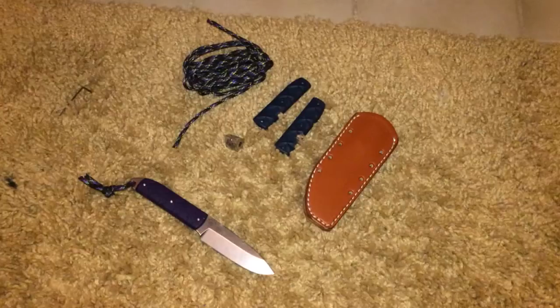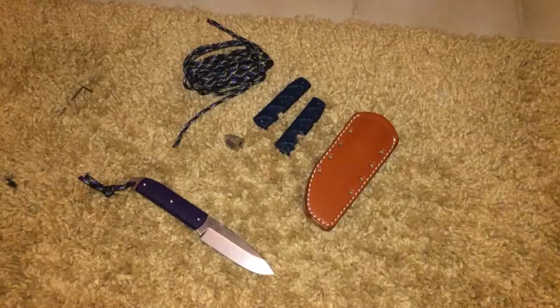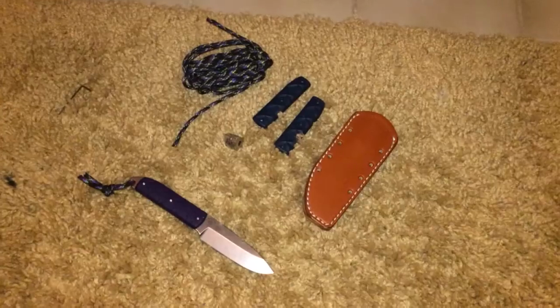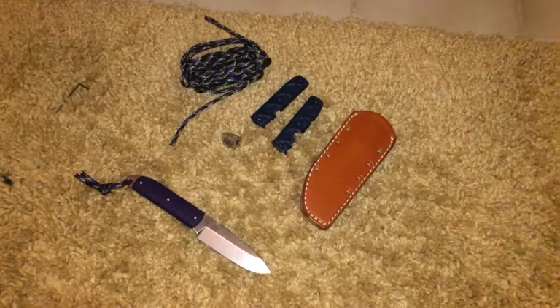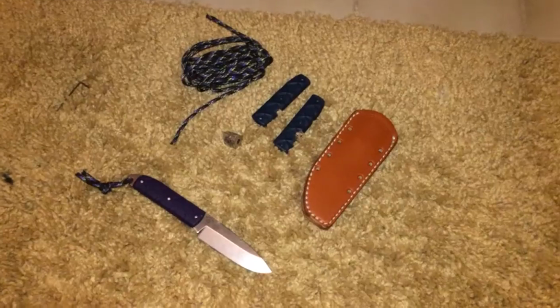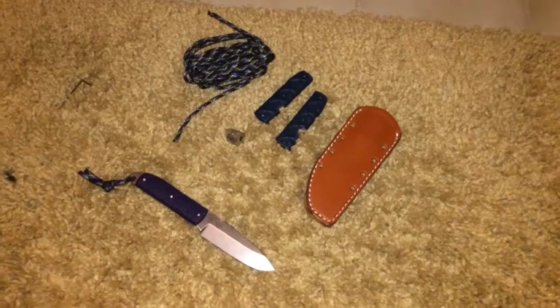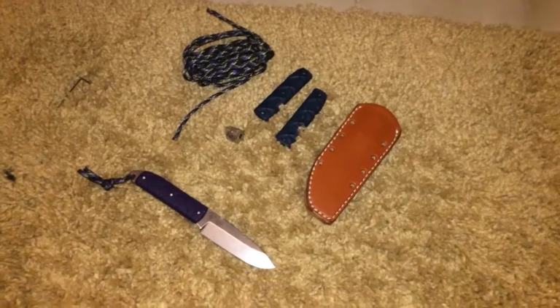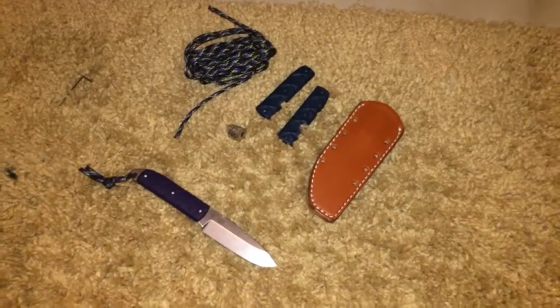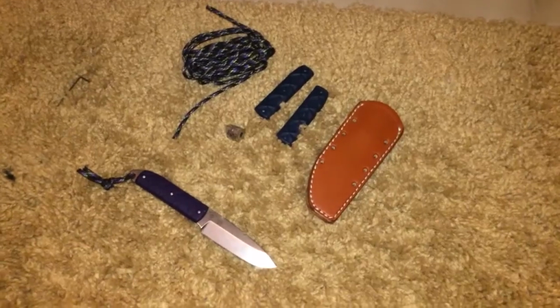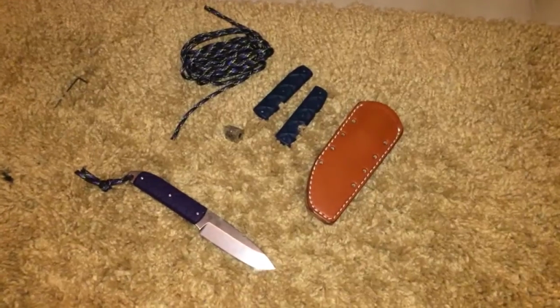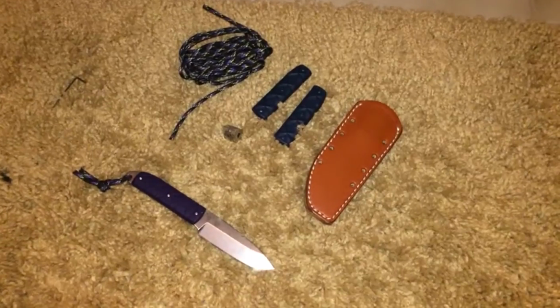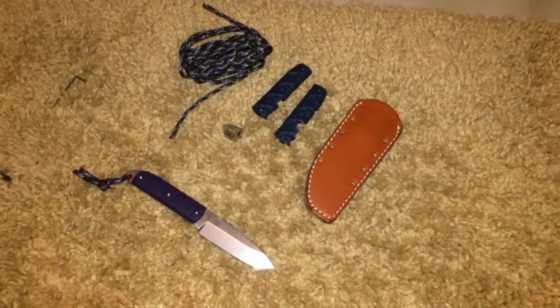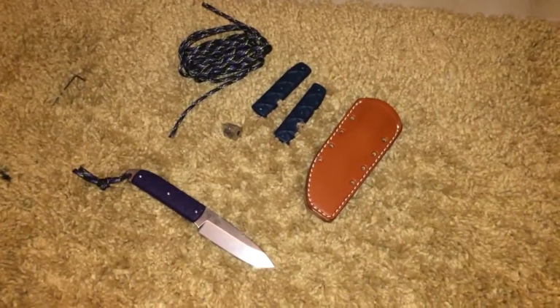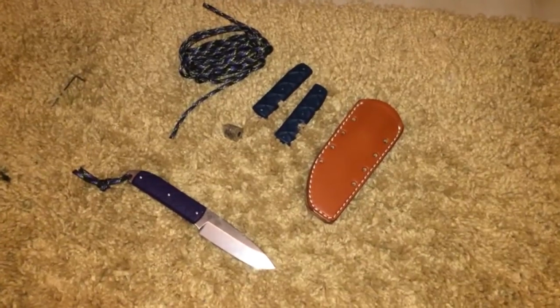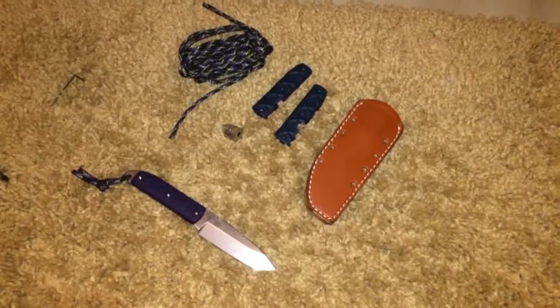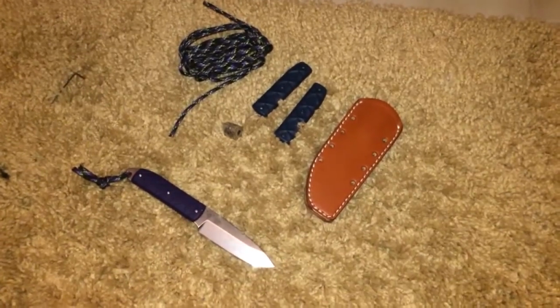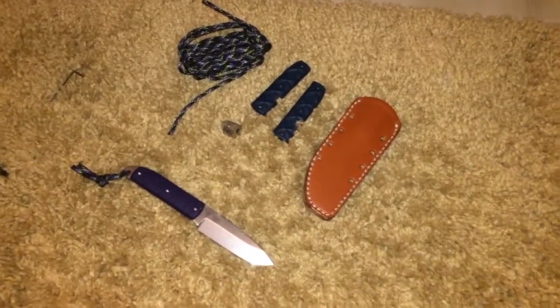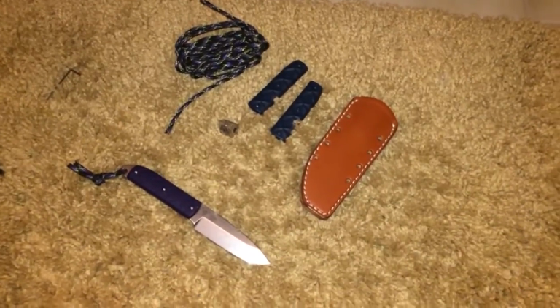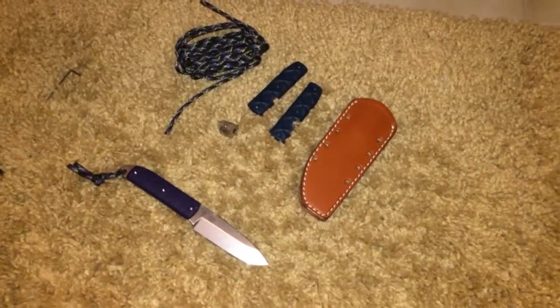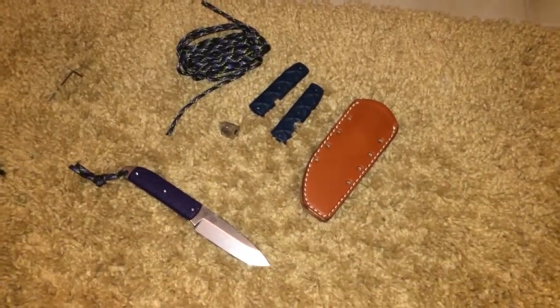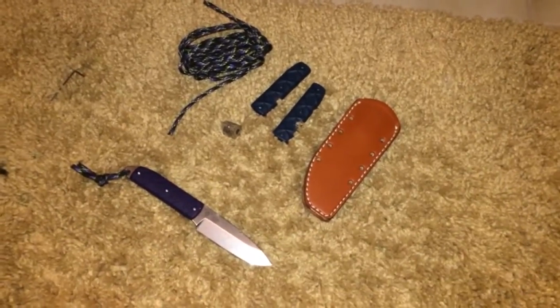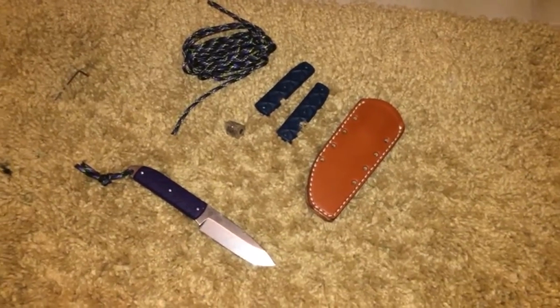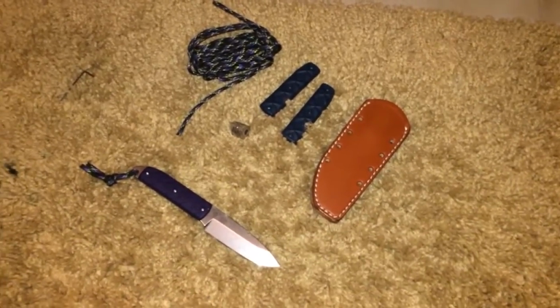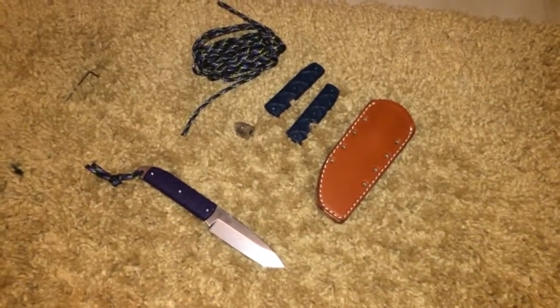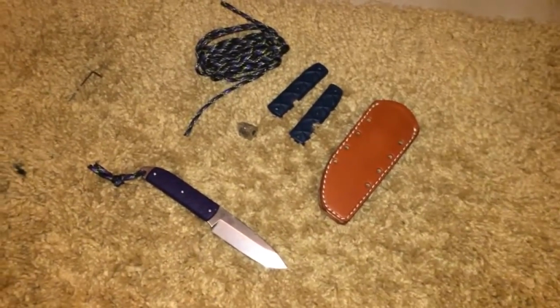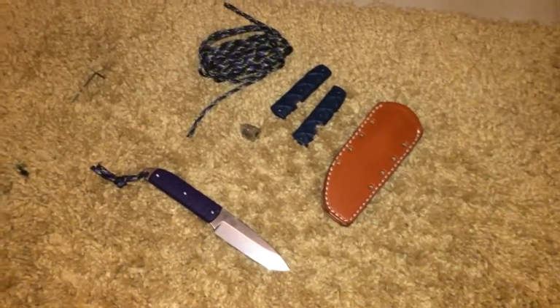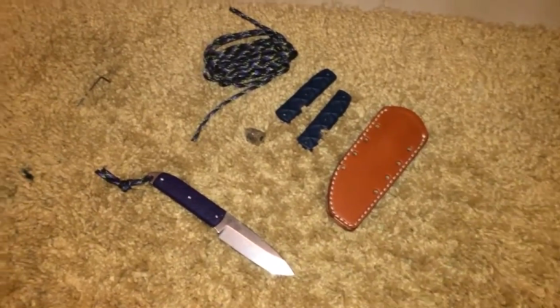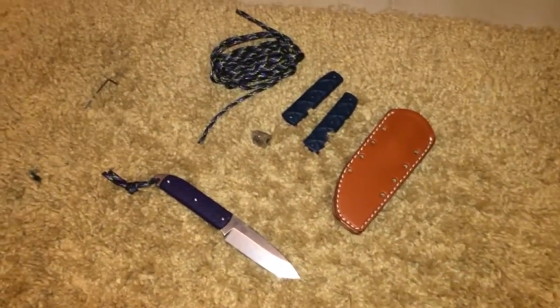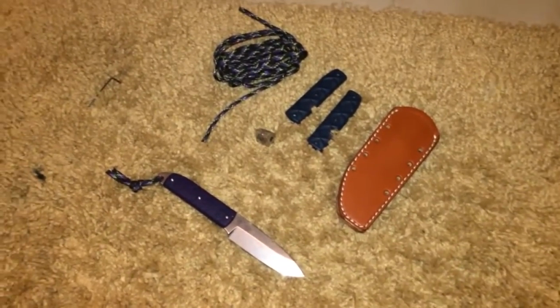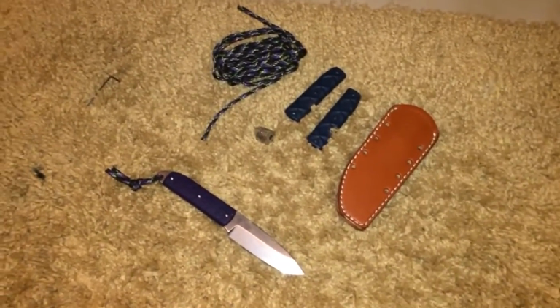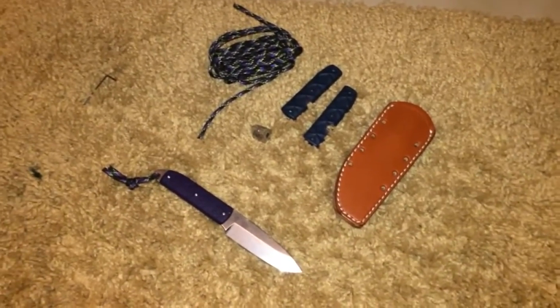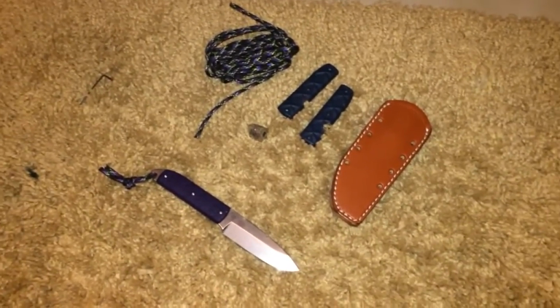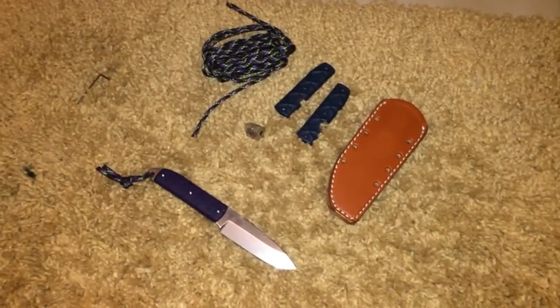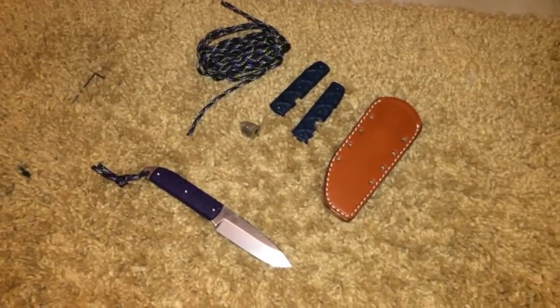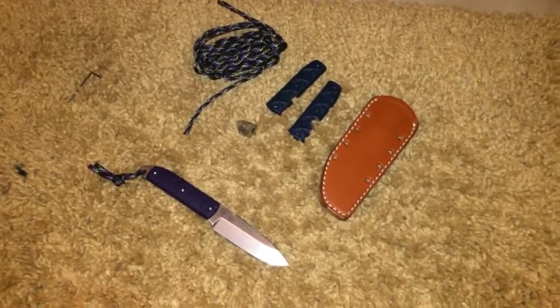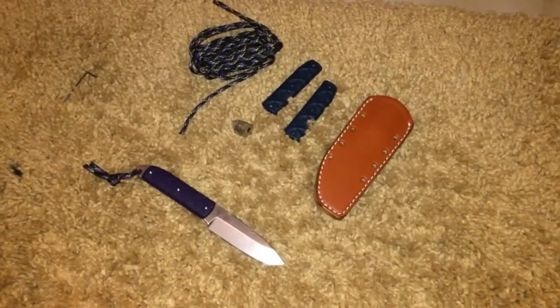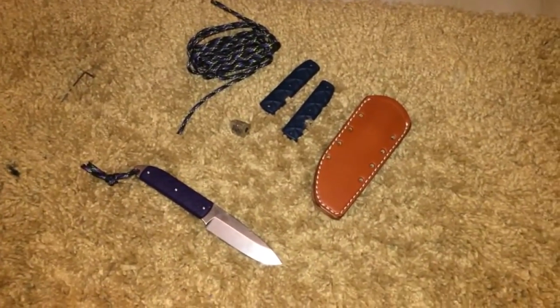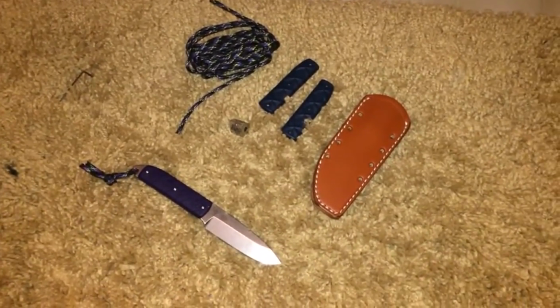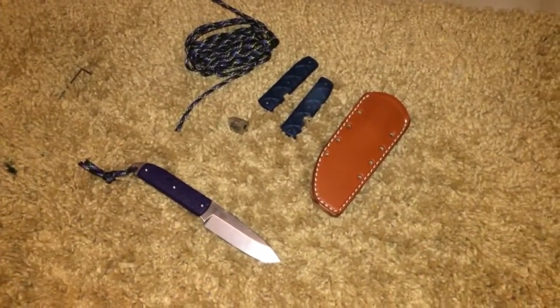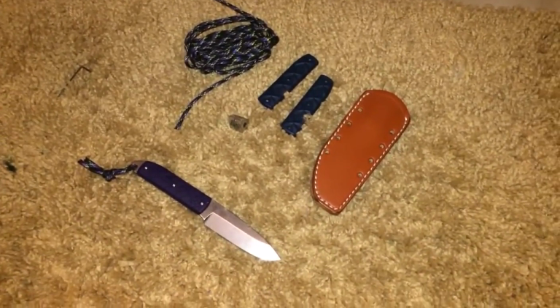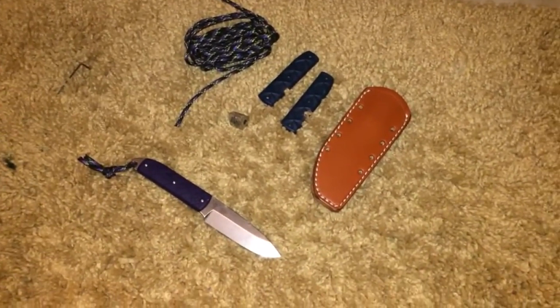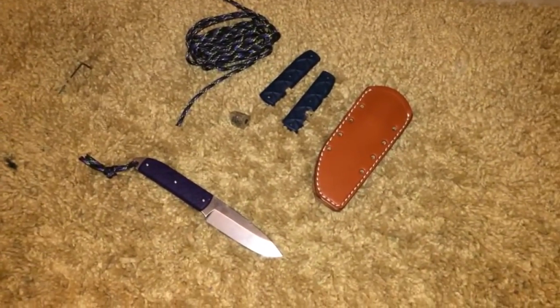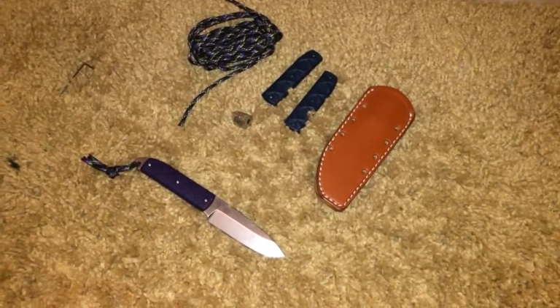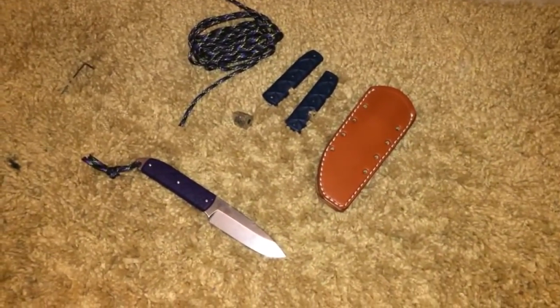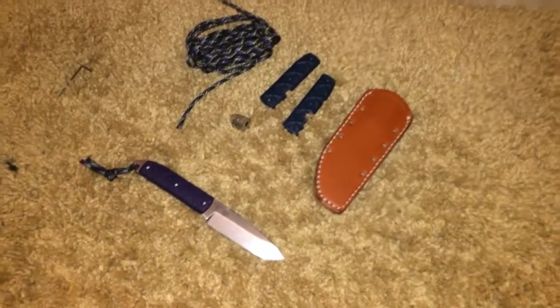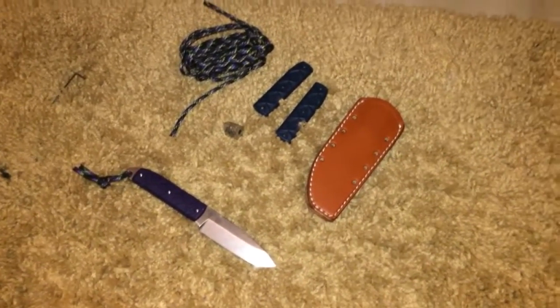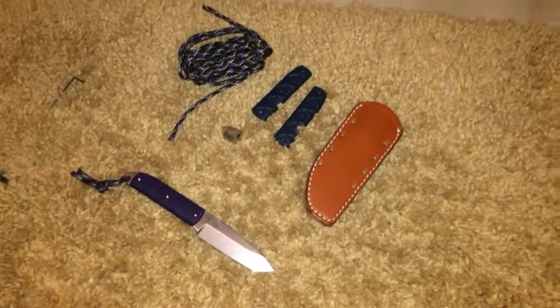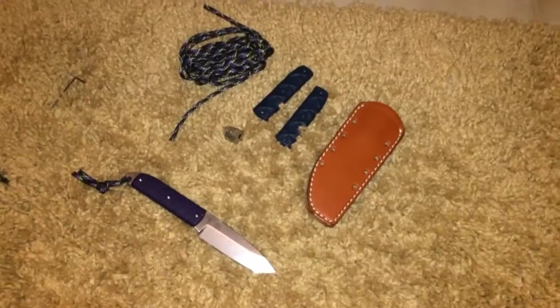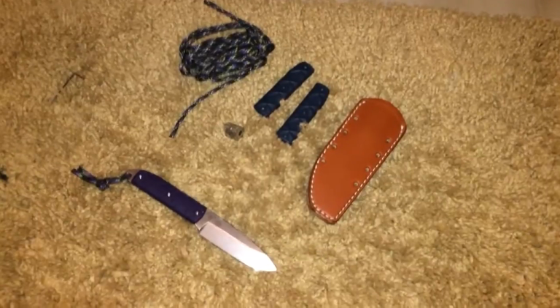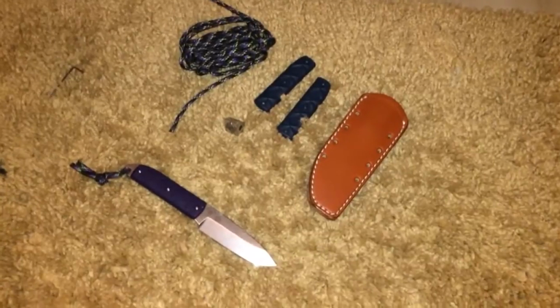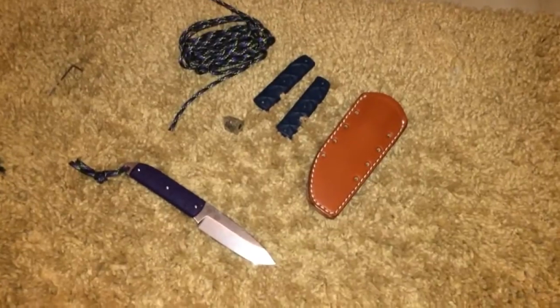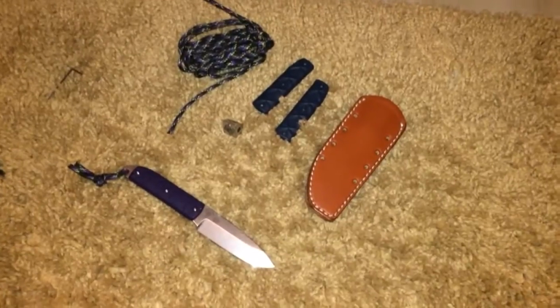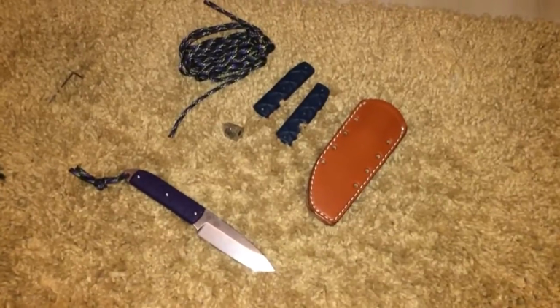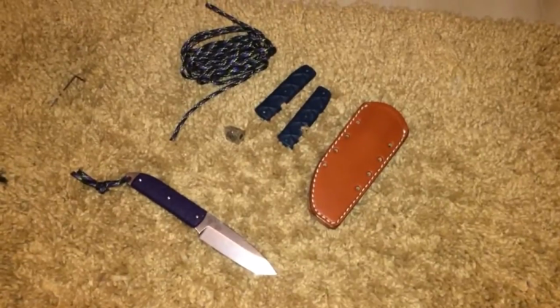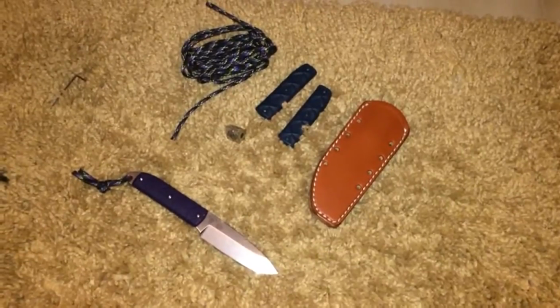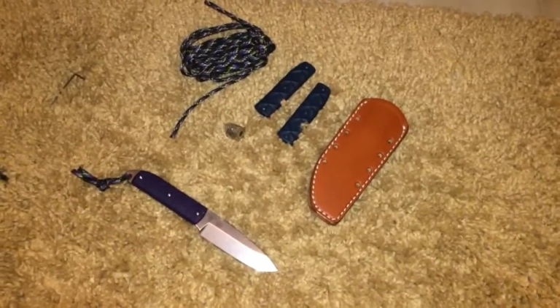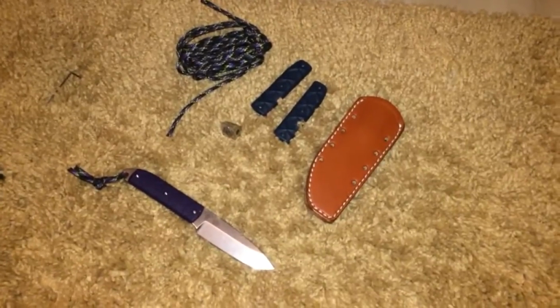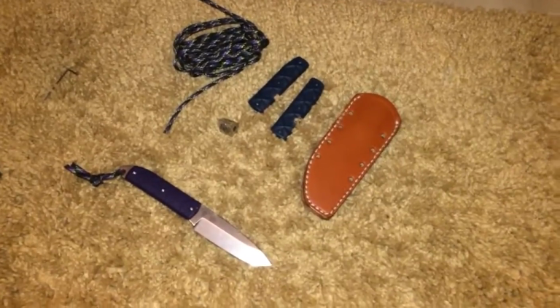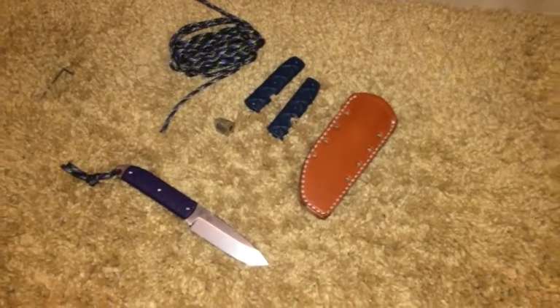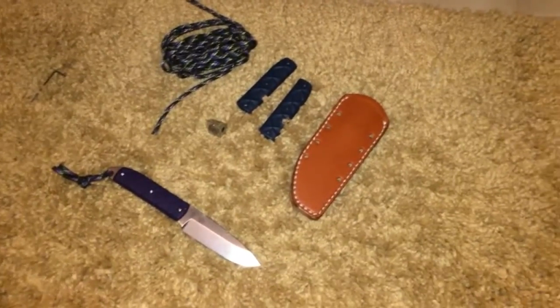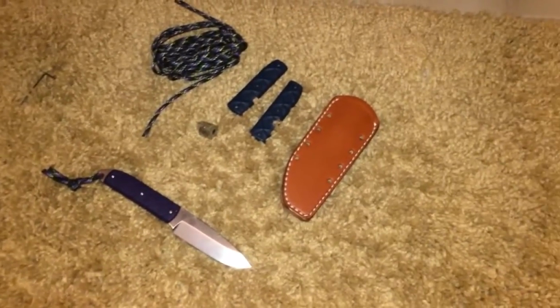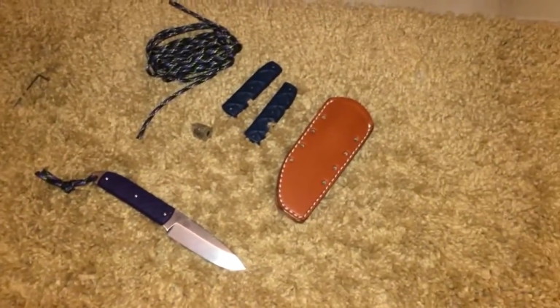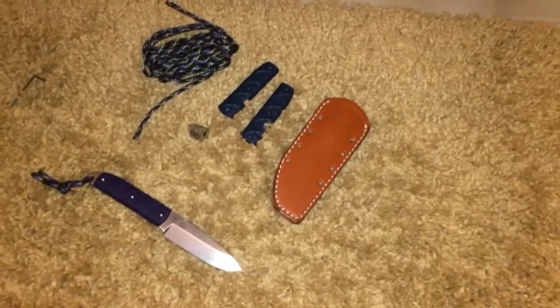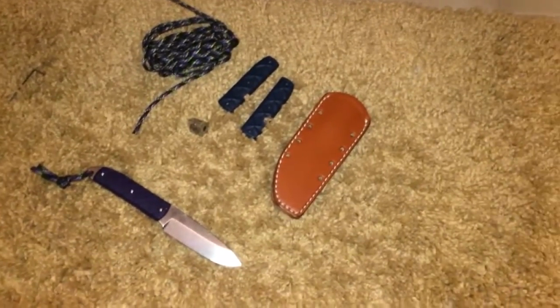I figured I'd do a video on the new K-Bar Snowdee. I haven't seen any up yet.